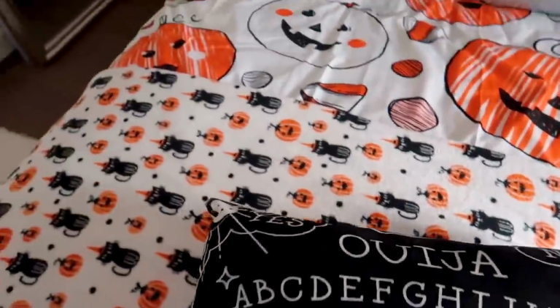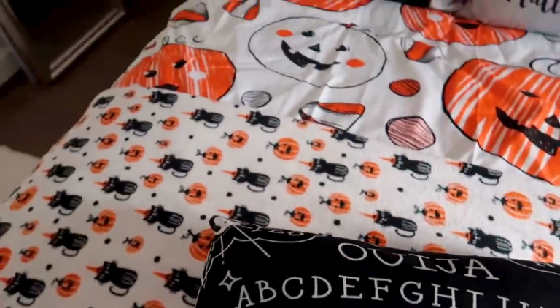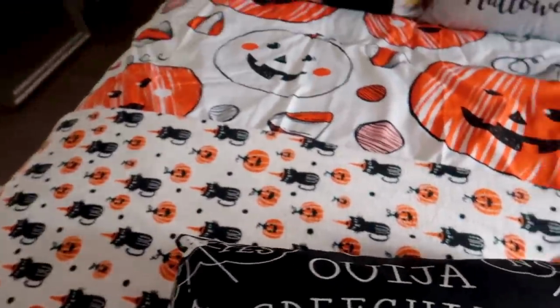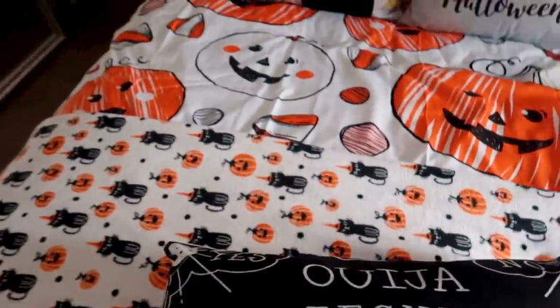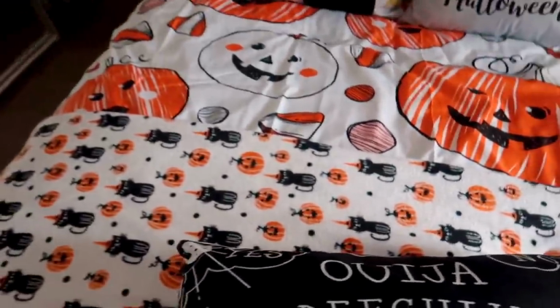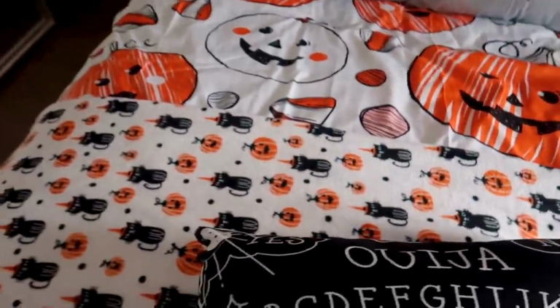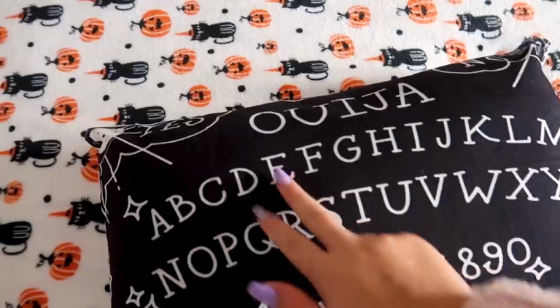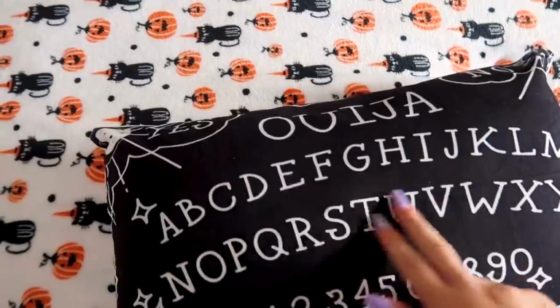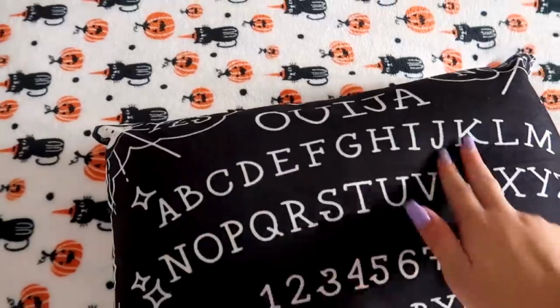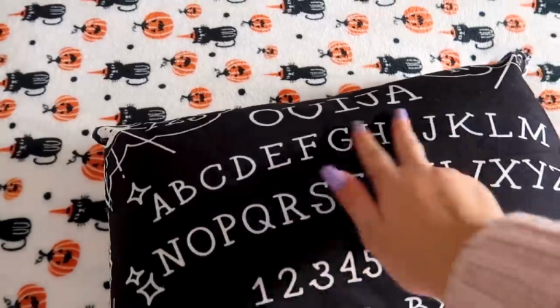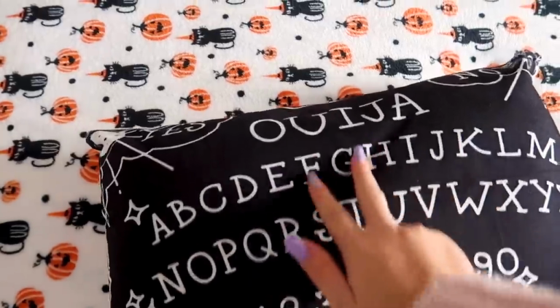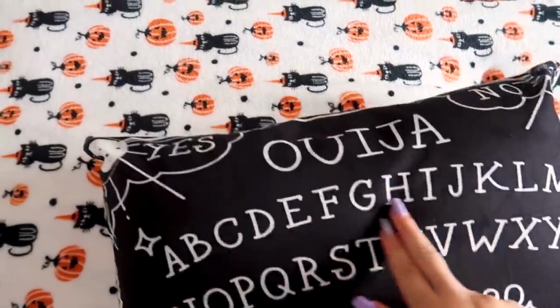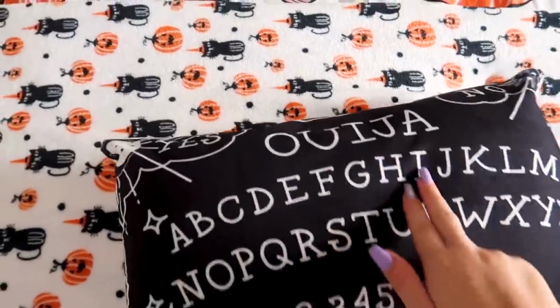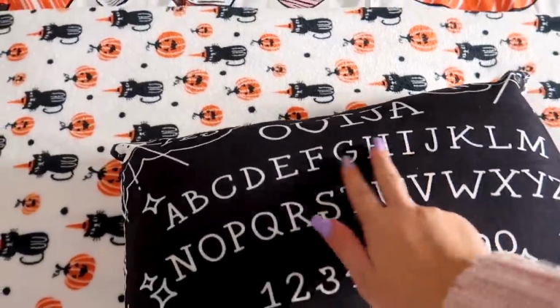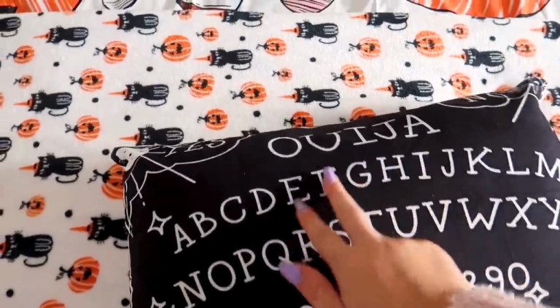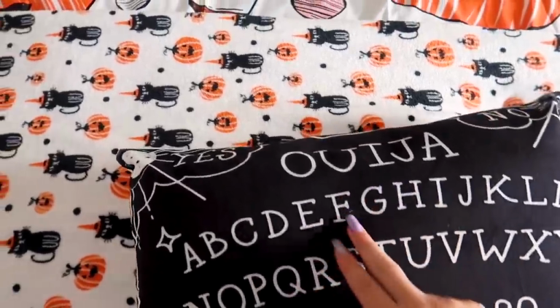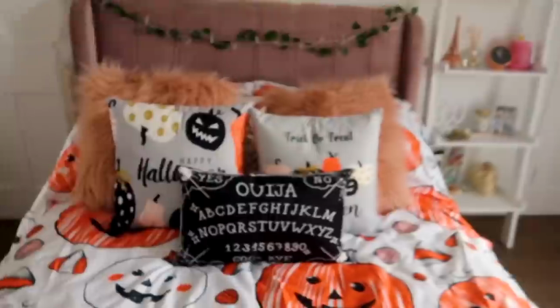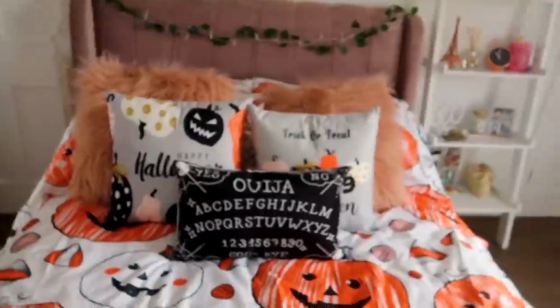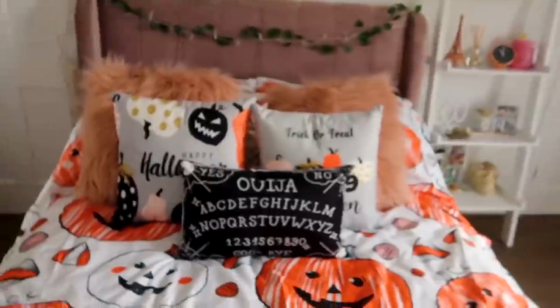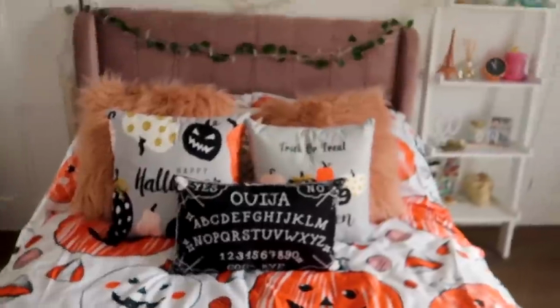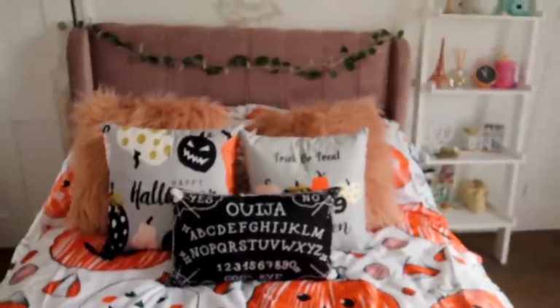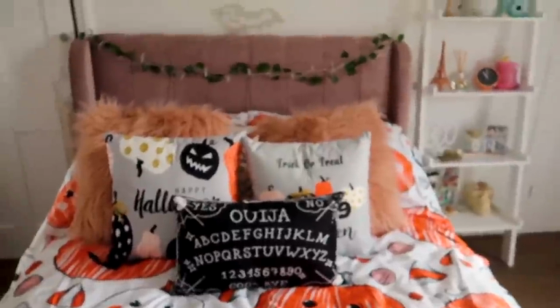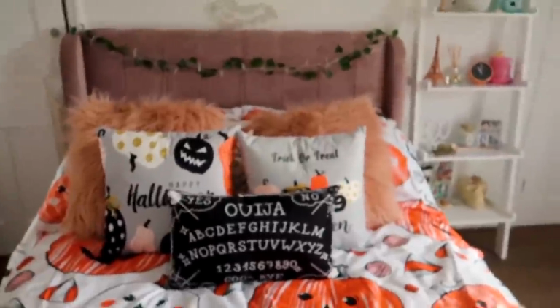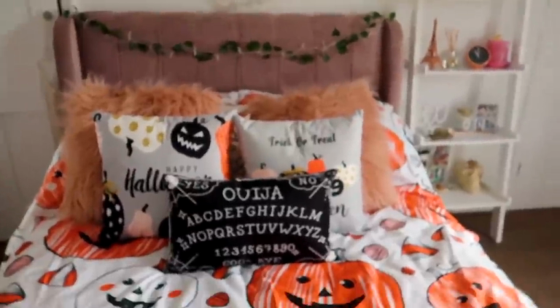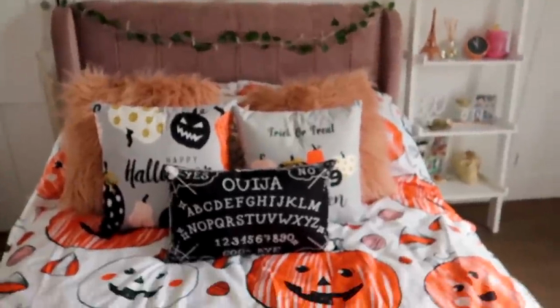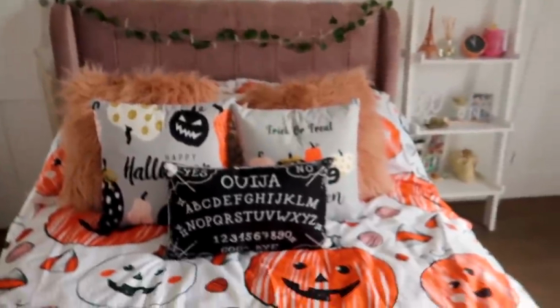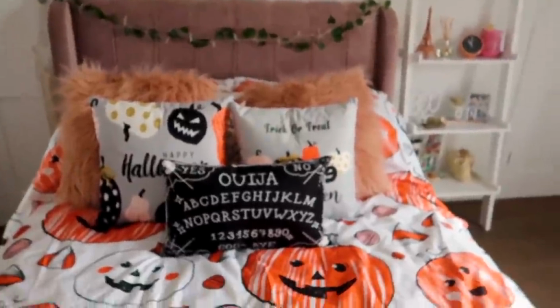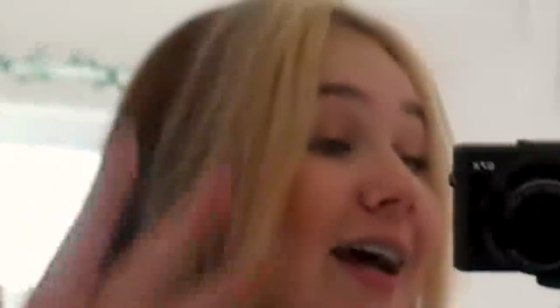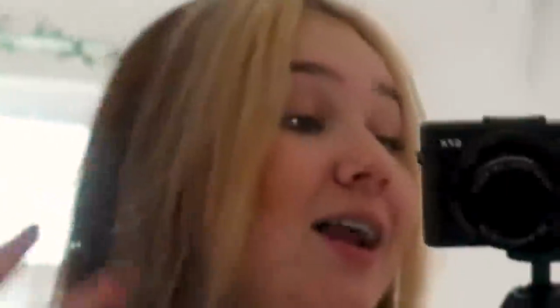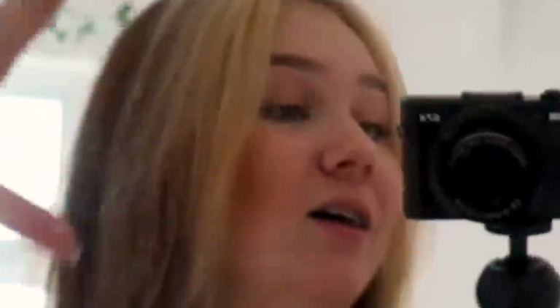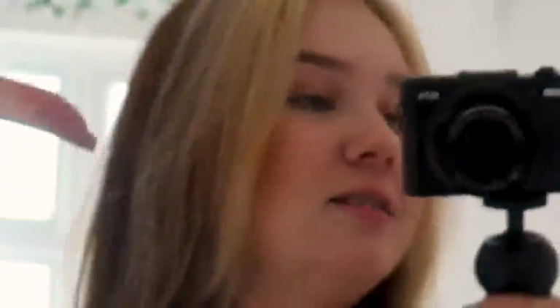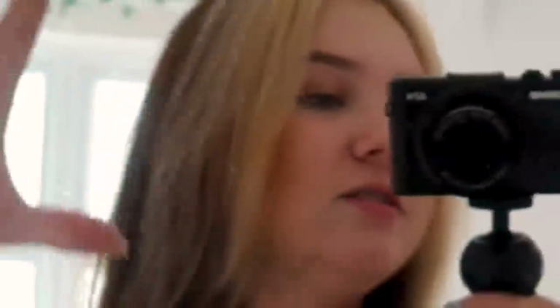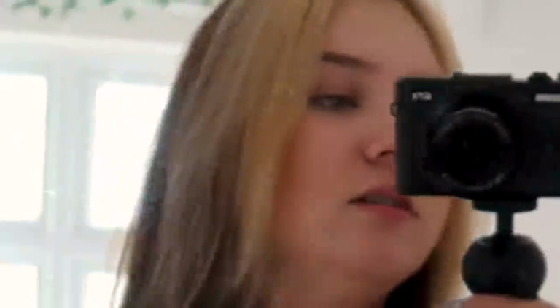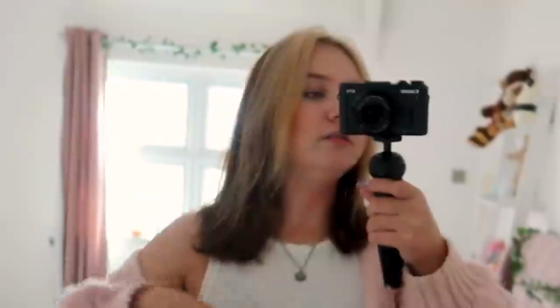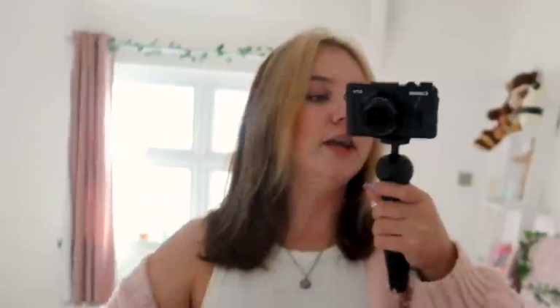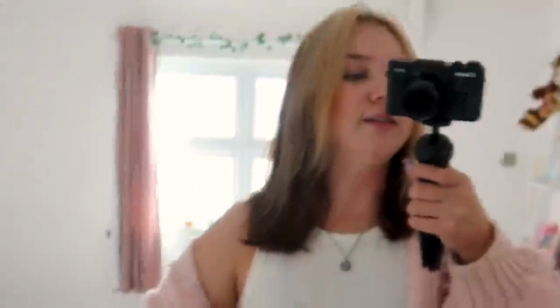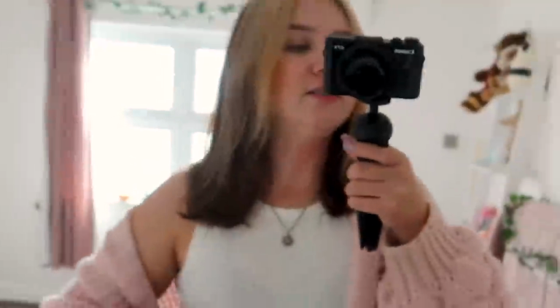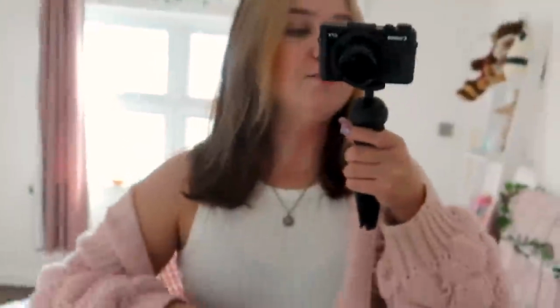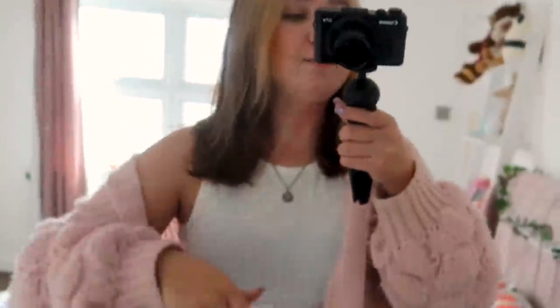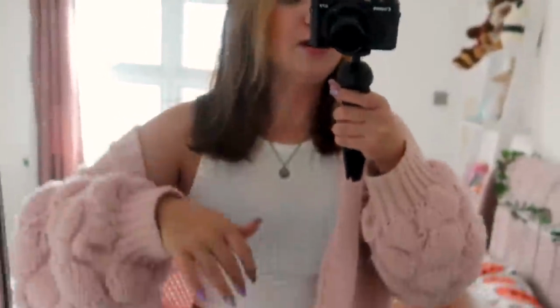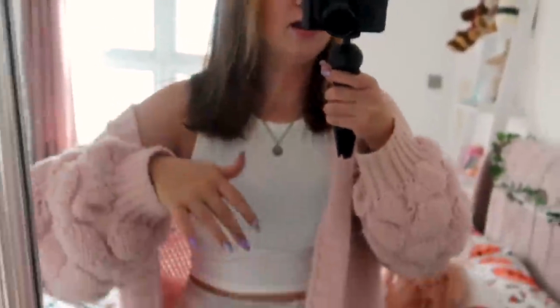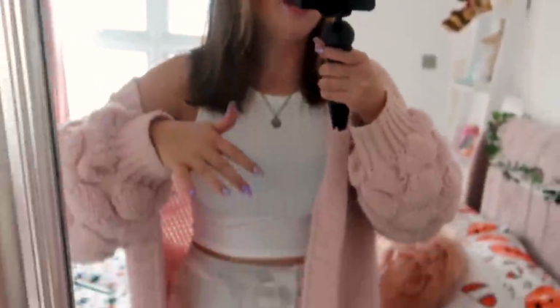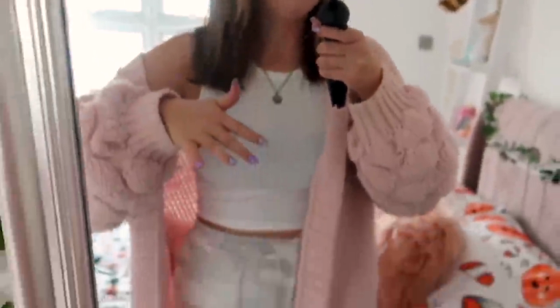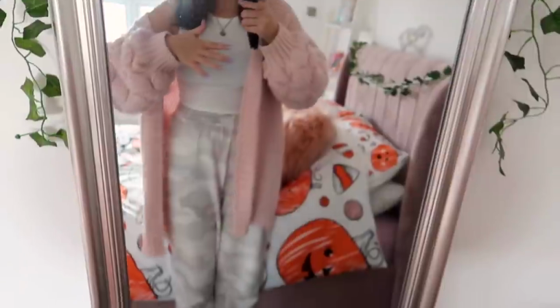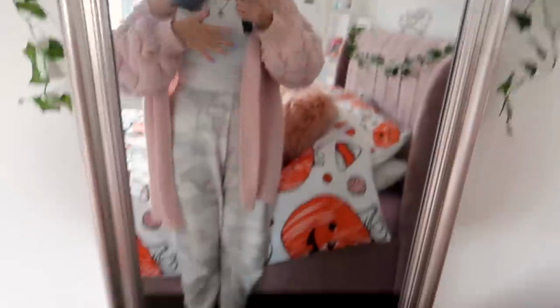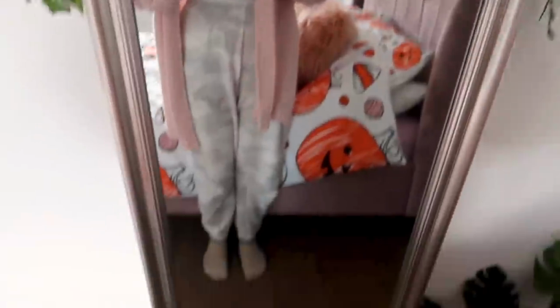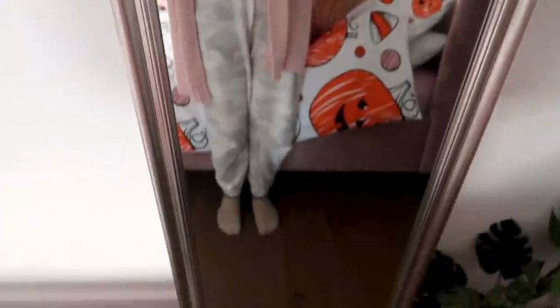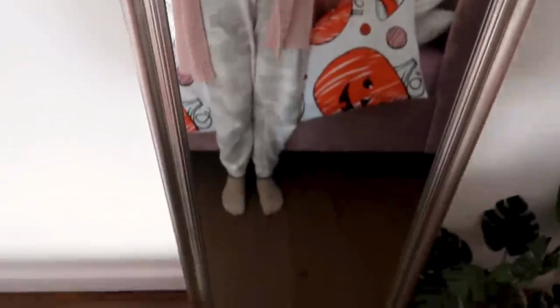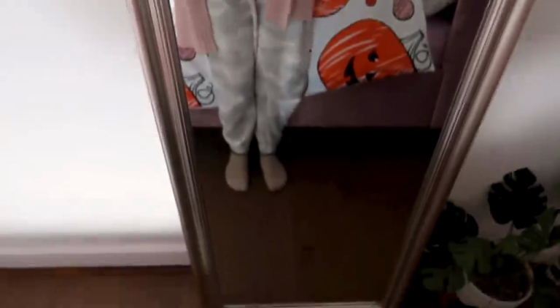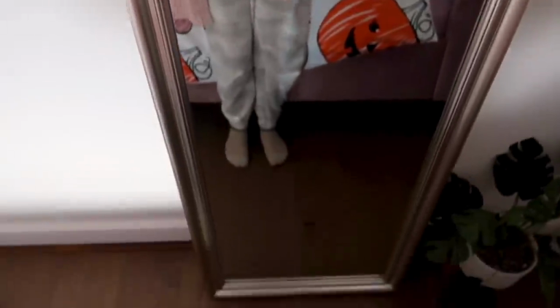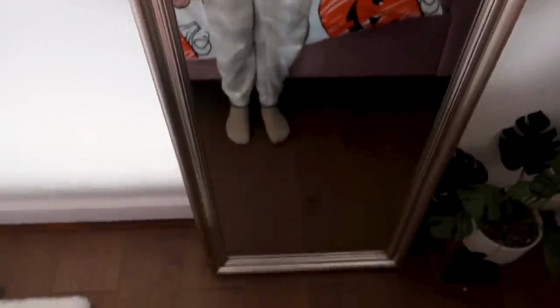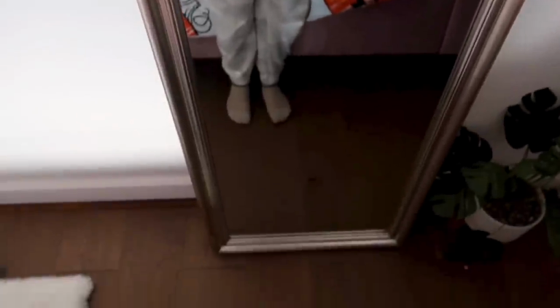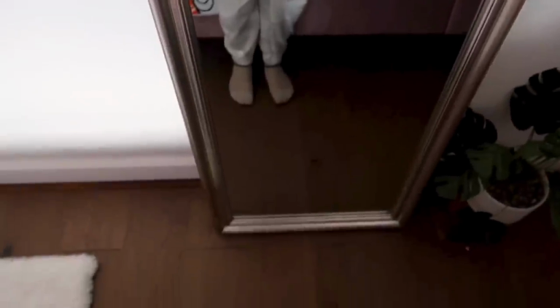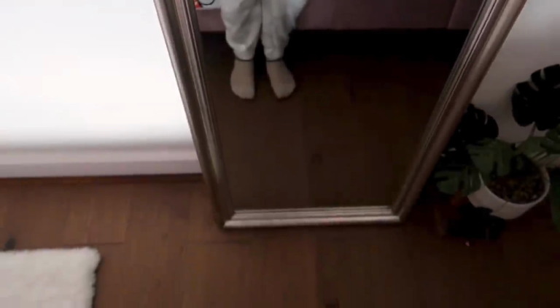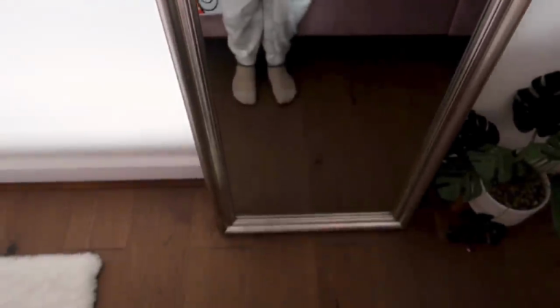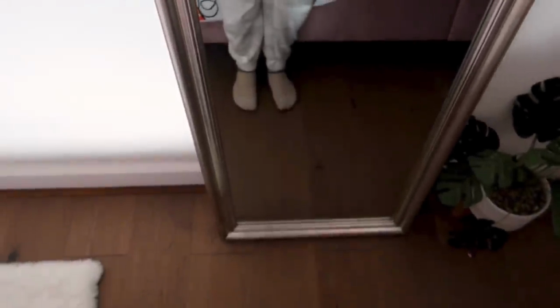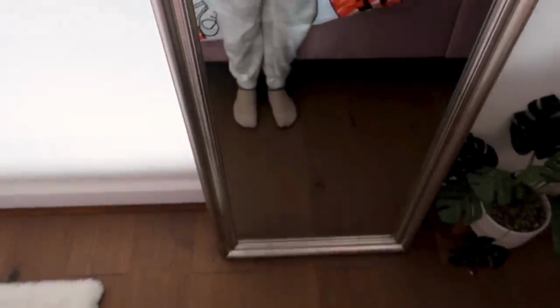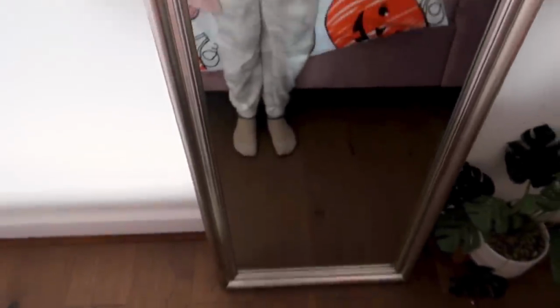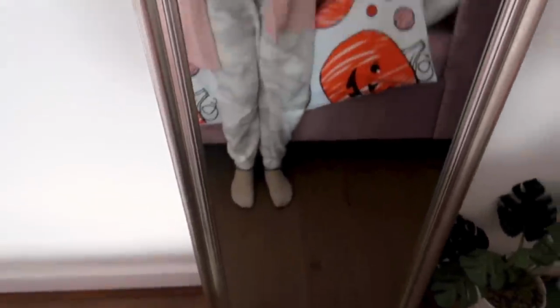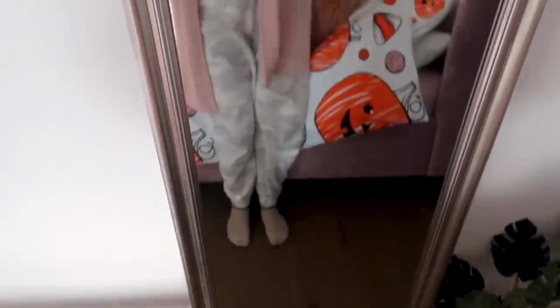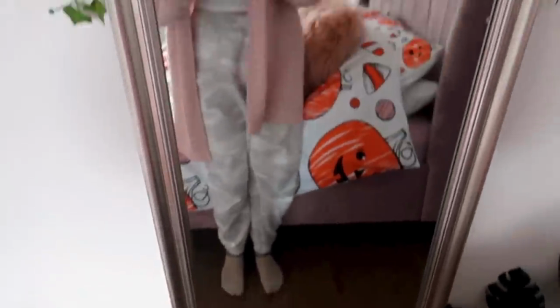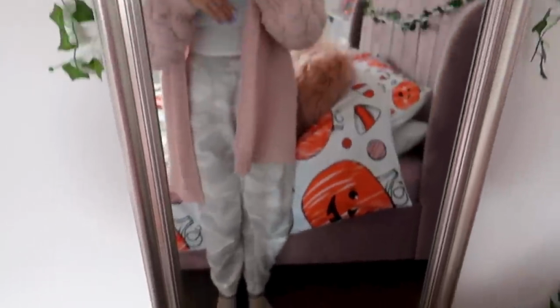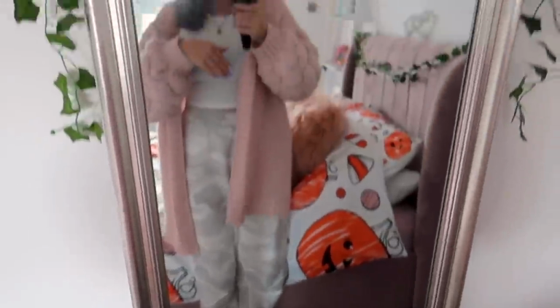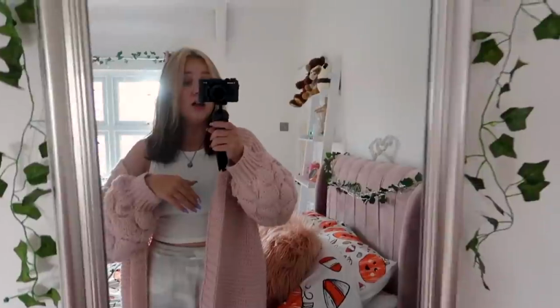I got this adorable duvet cover from Shein — I got my duvet cover and these pillows. Oh look, a ouija board — is somebody here? Yeah, that's just my bed.